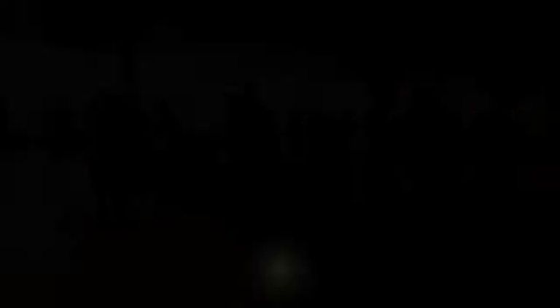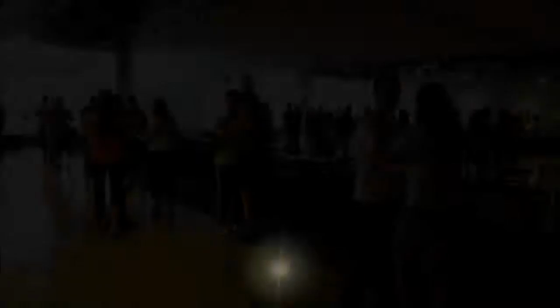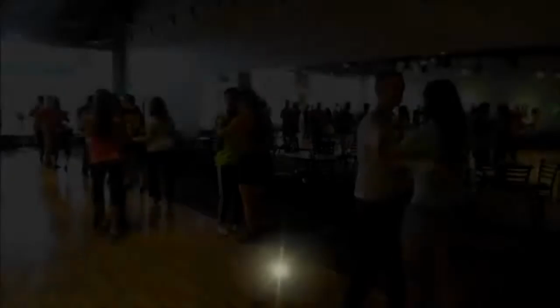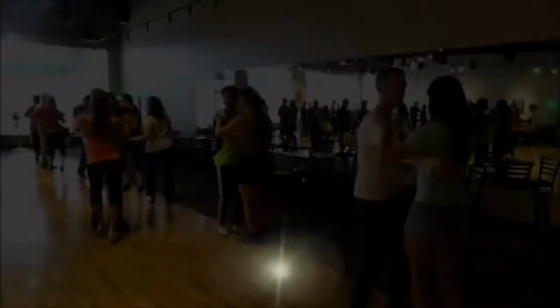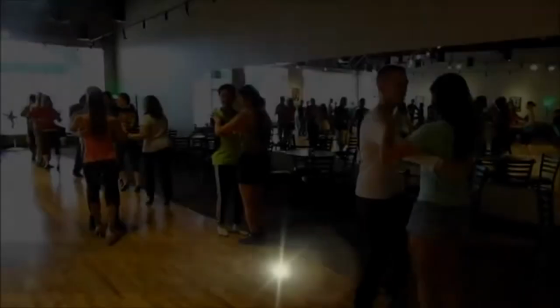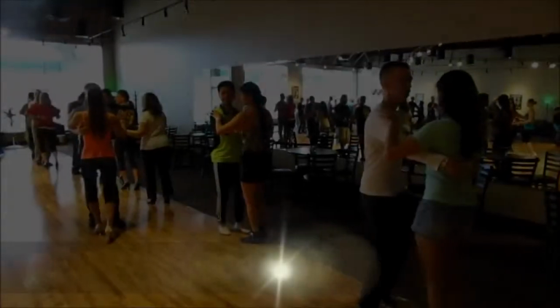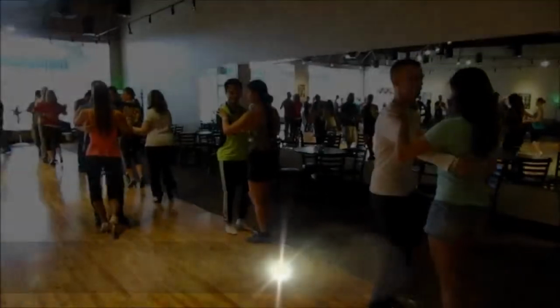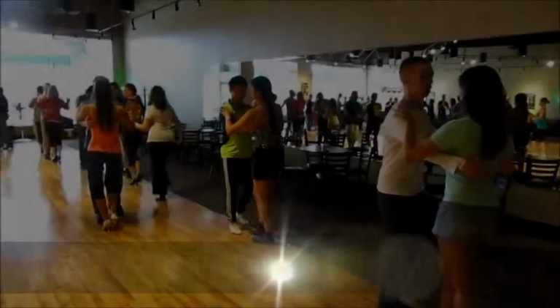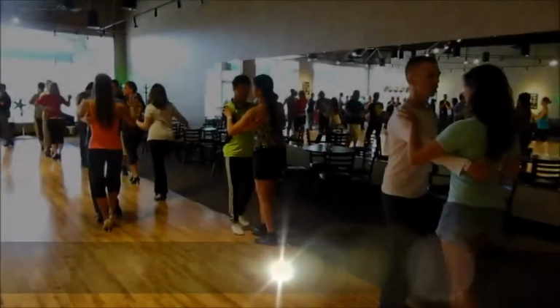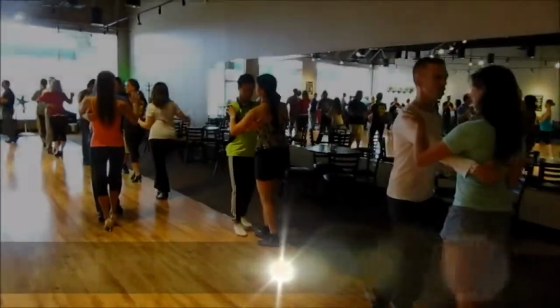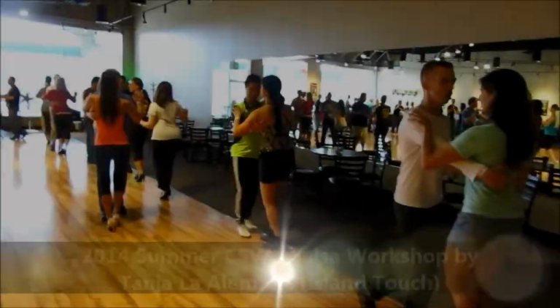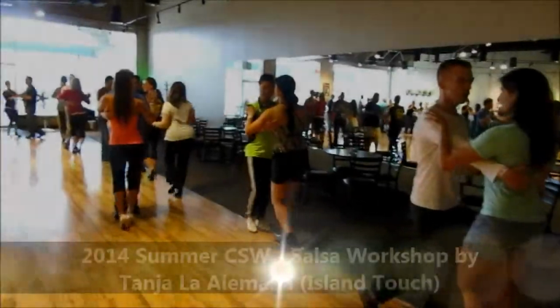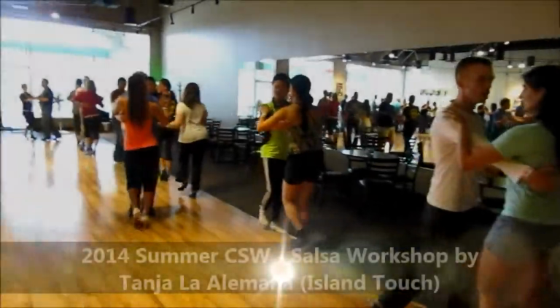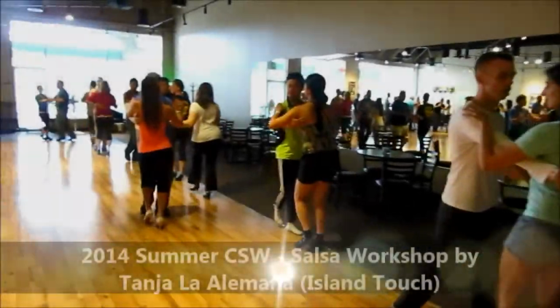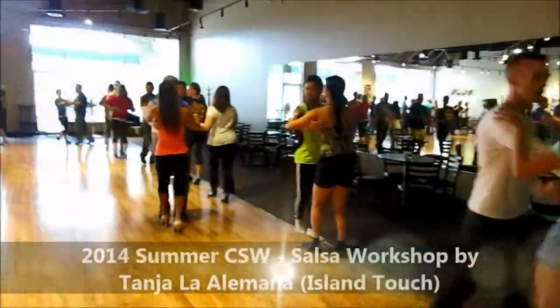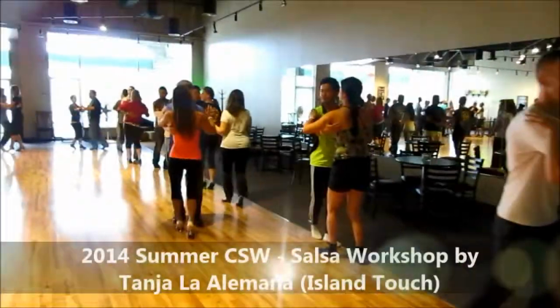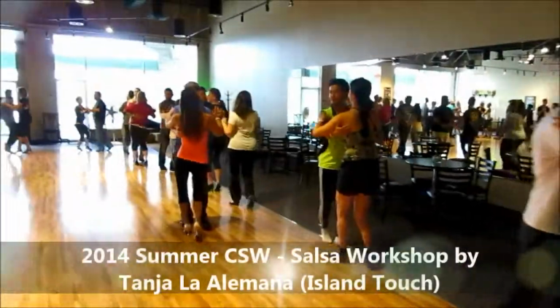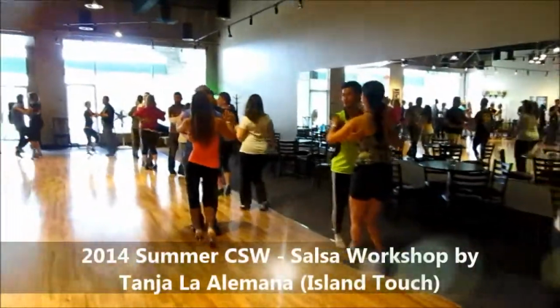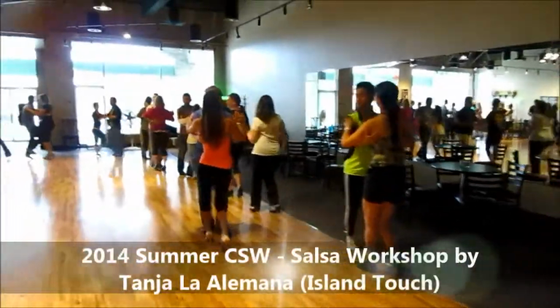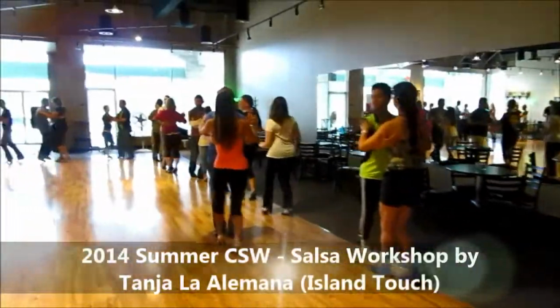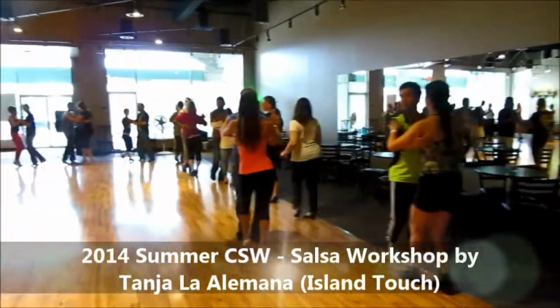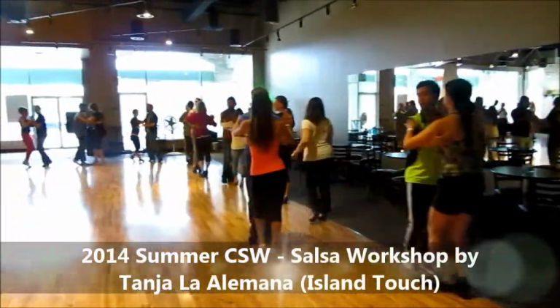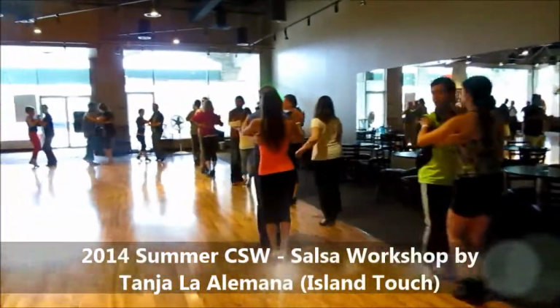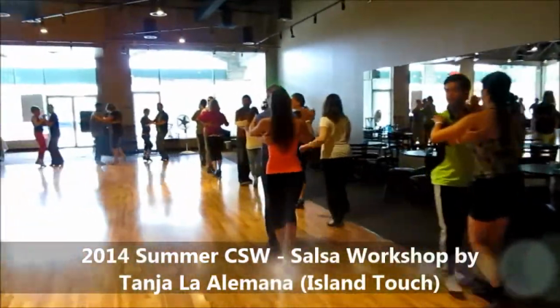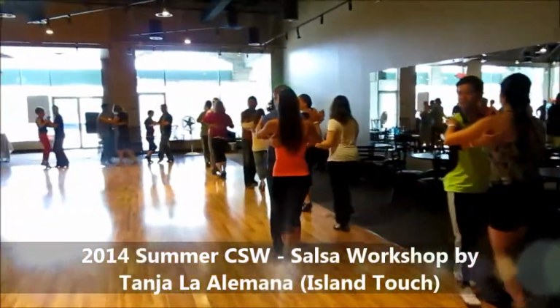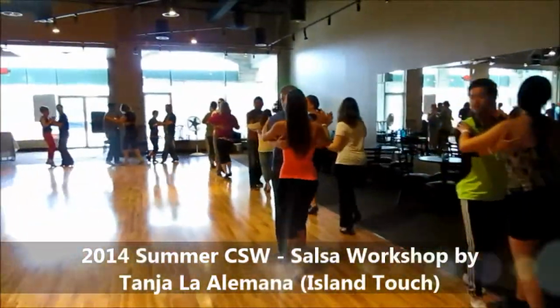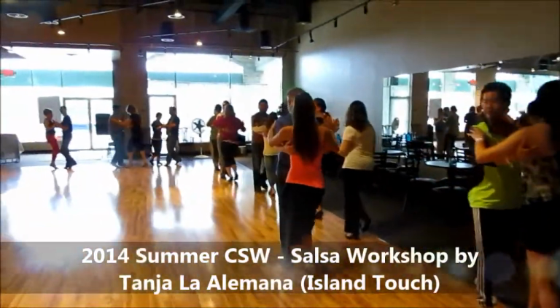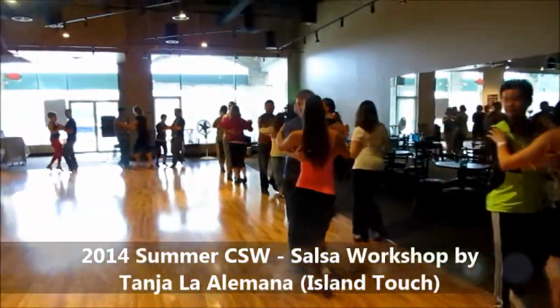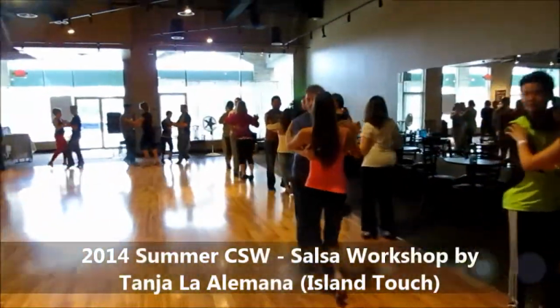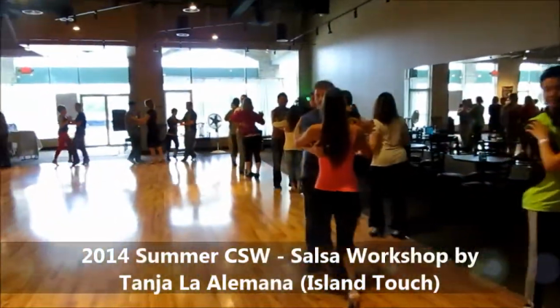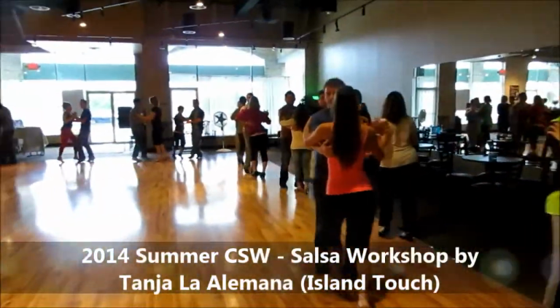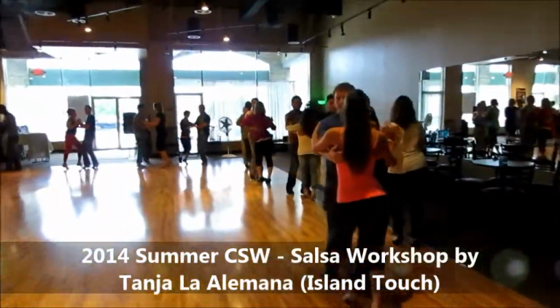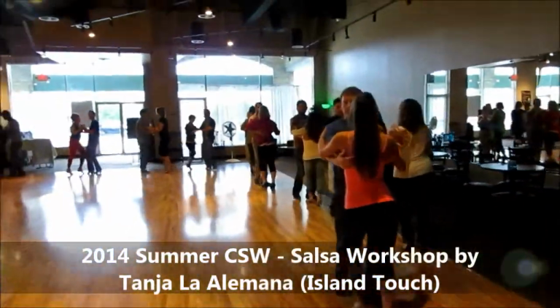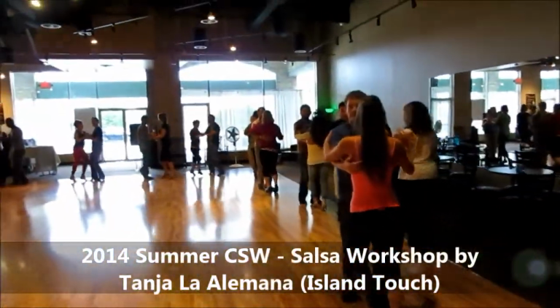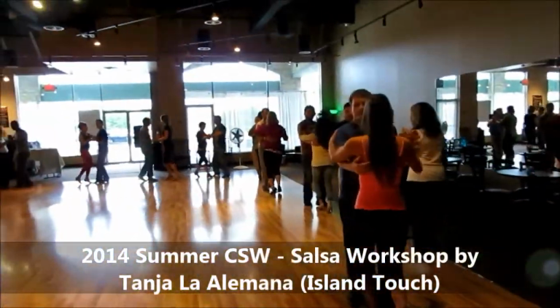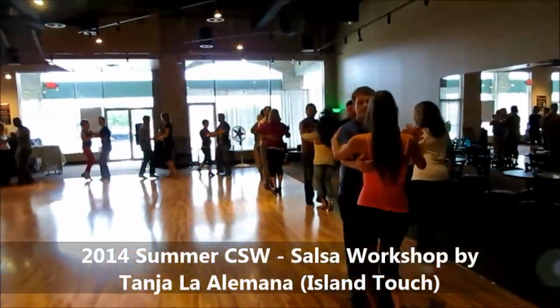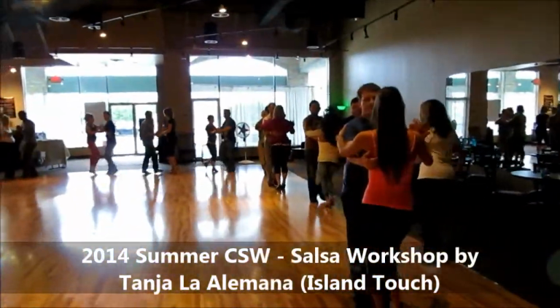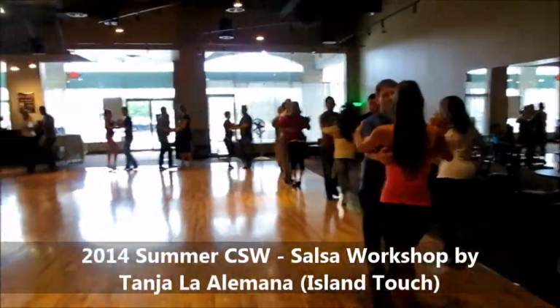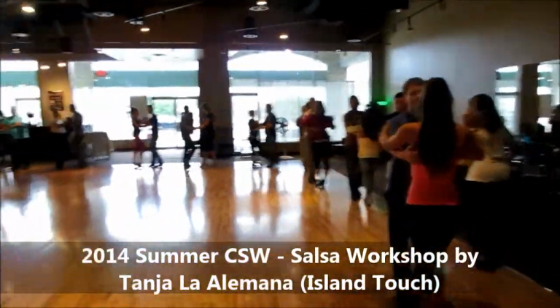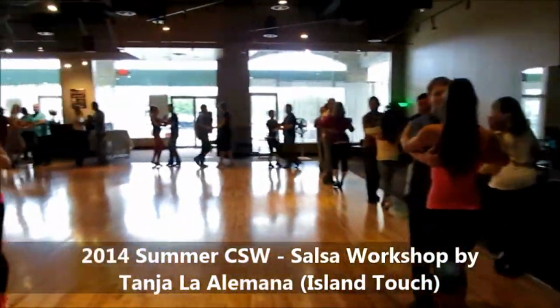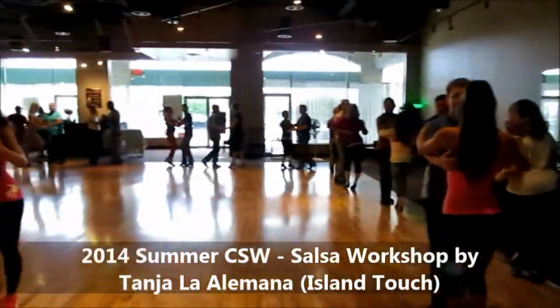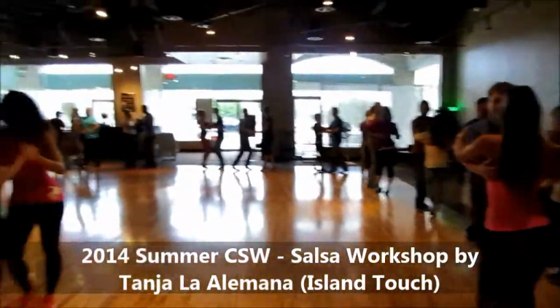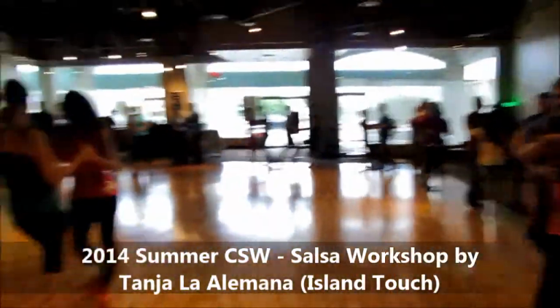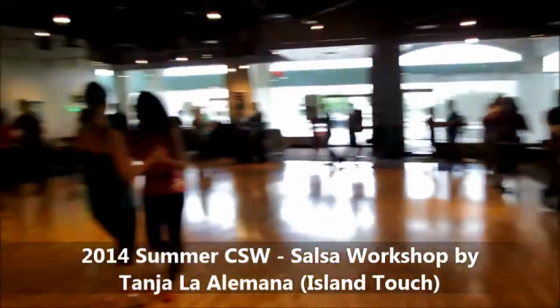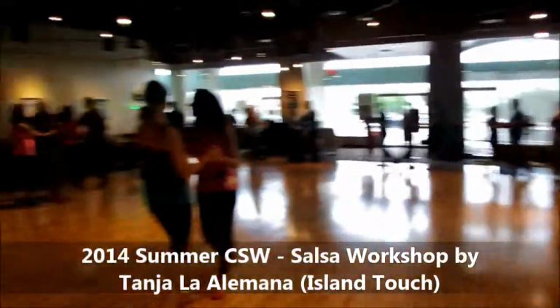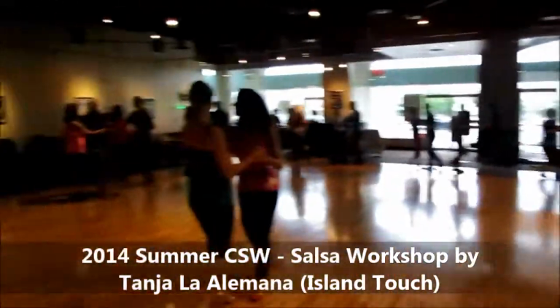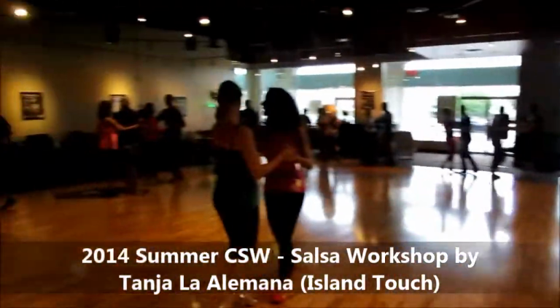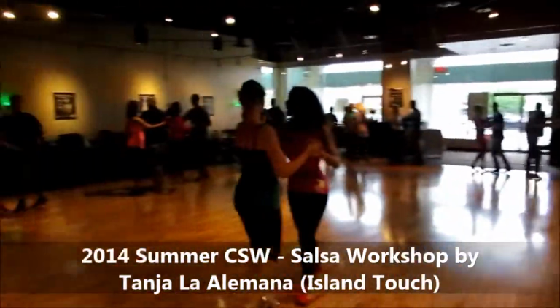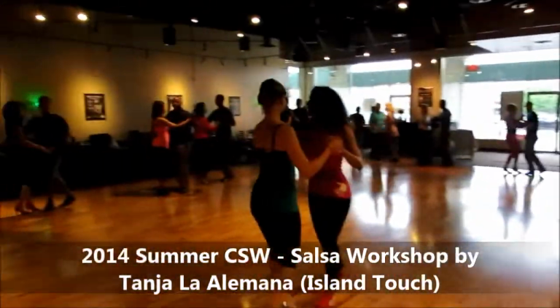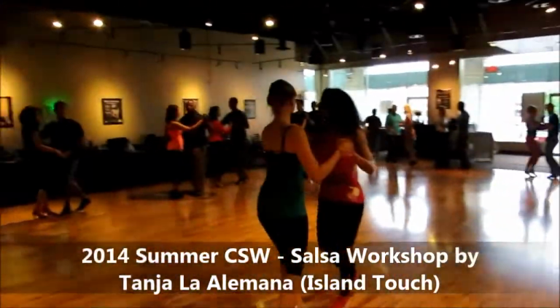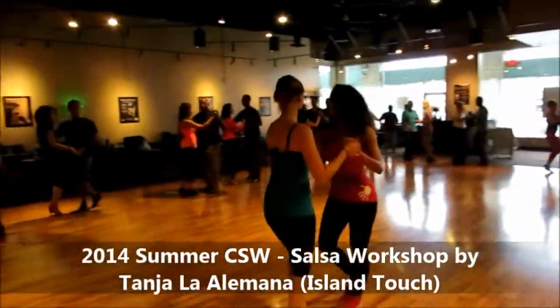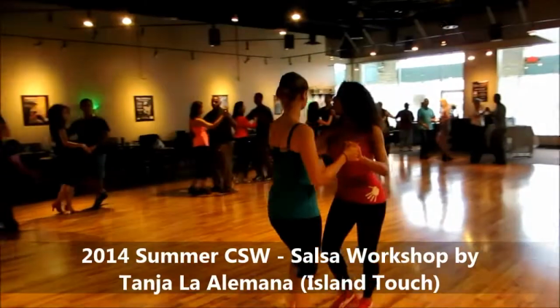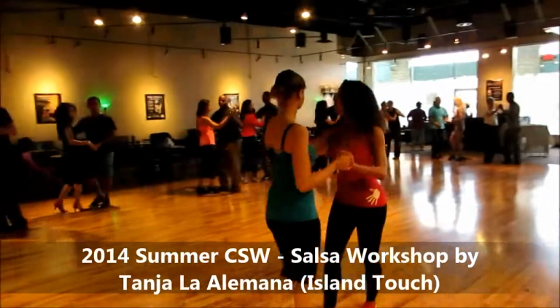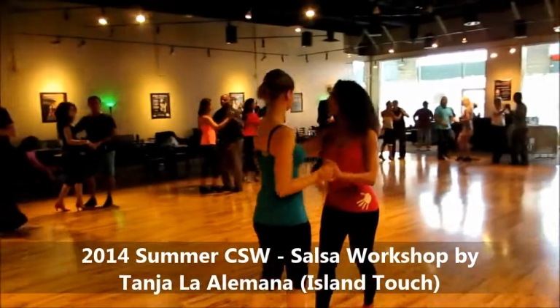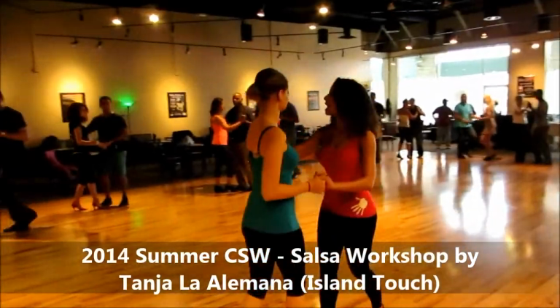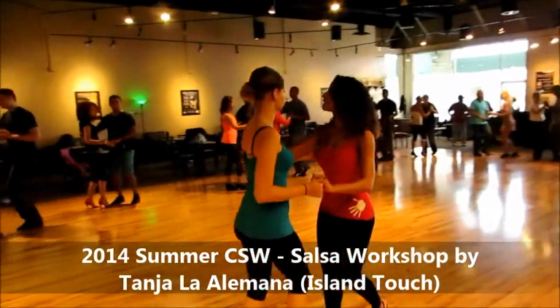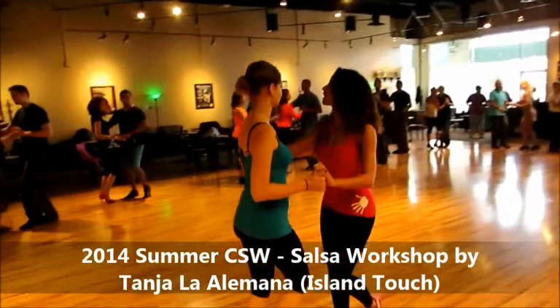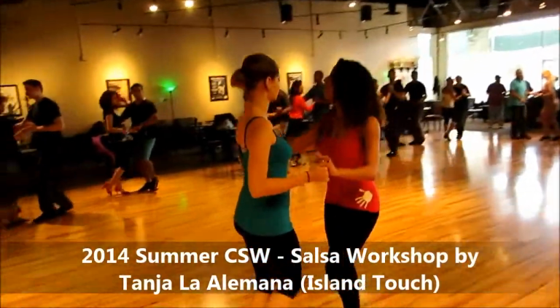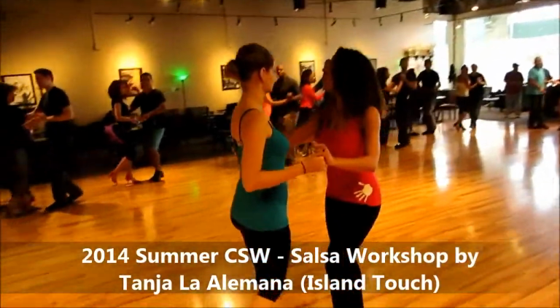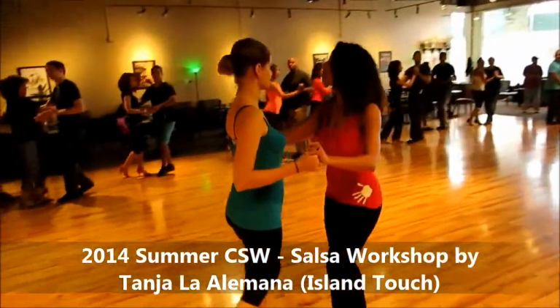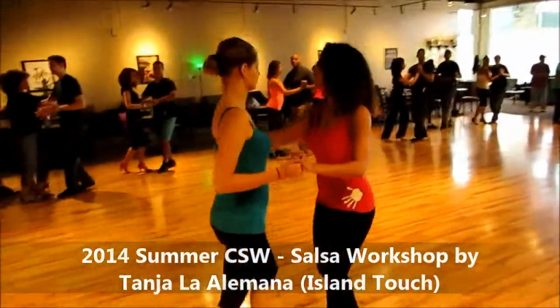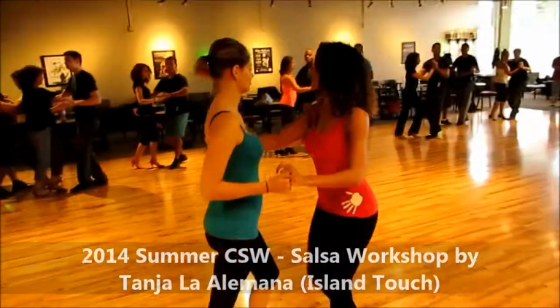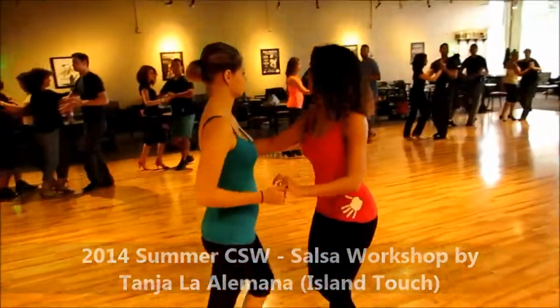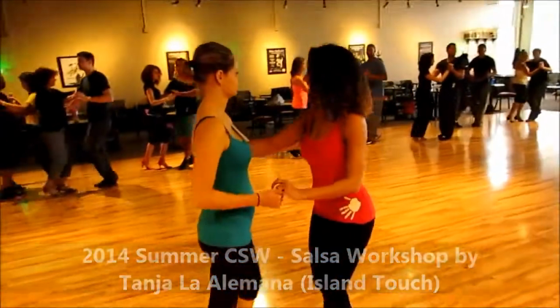One, two, three, two, three. Just a basic. Feel it out. Basic. Just a basic.